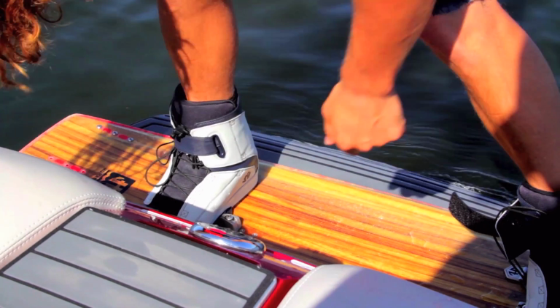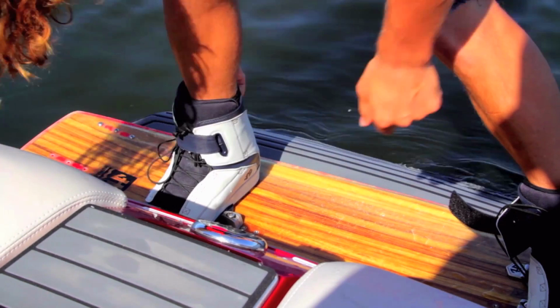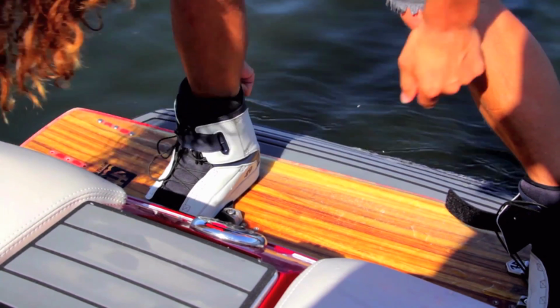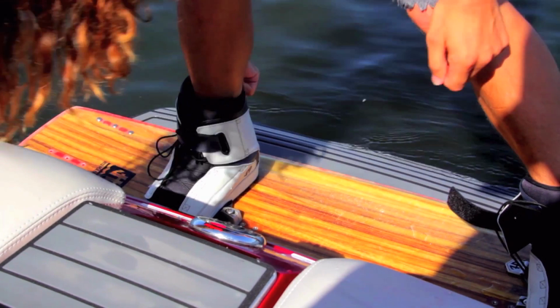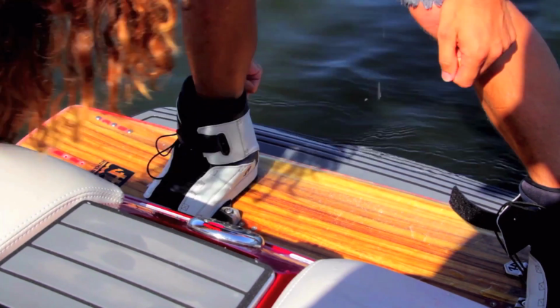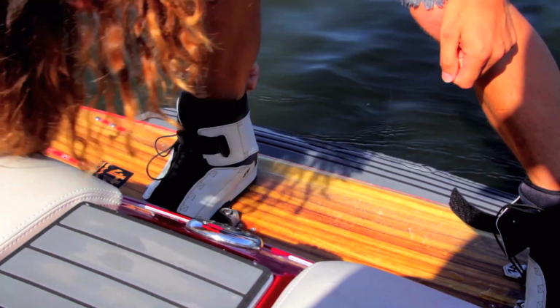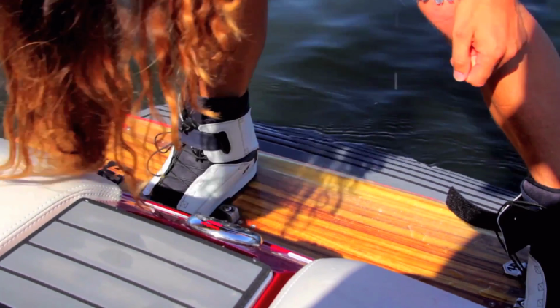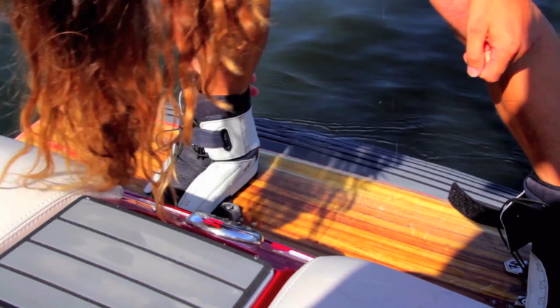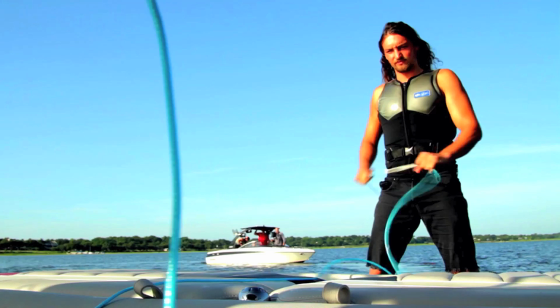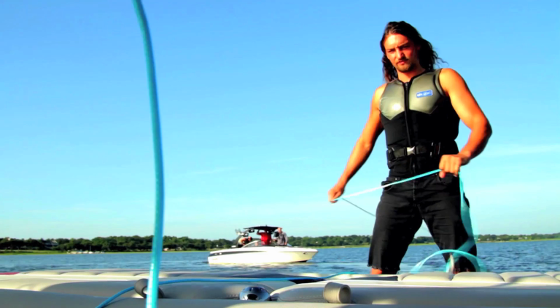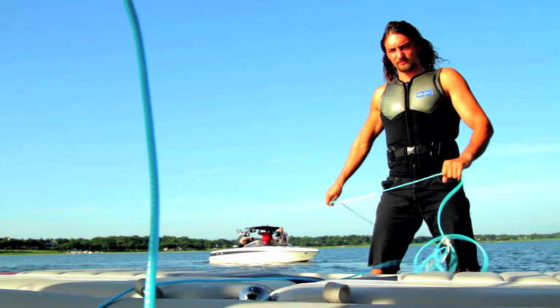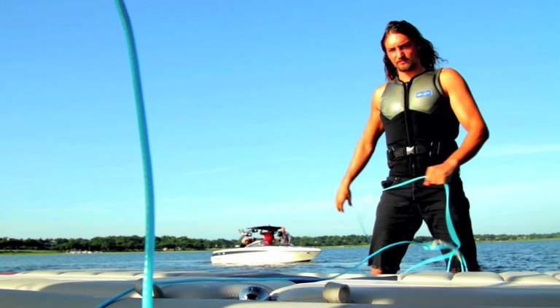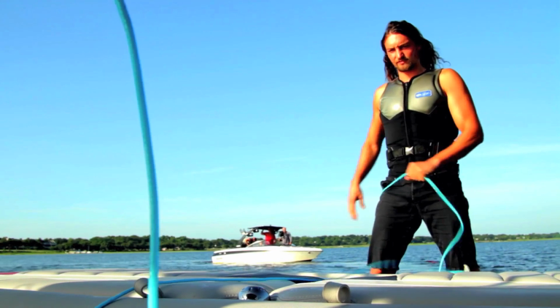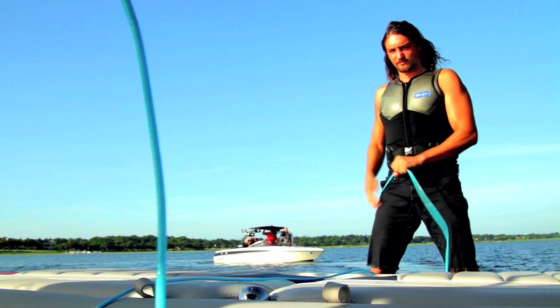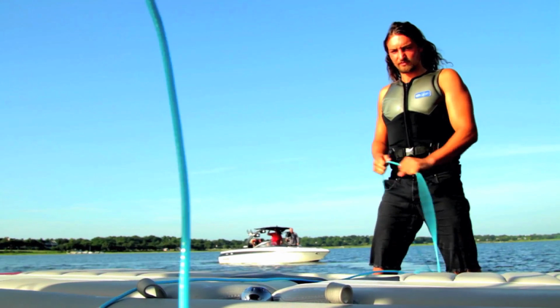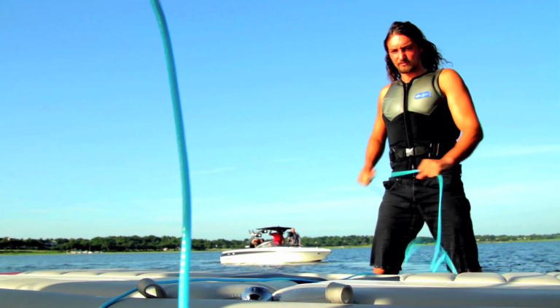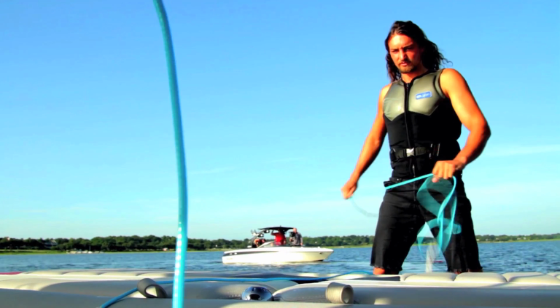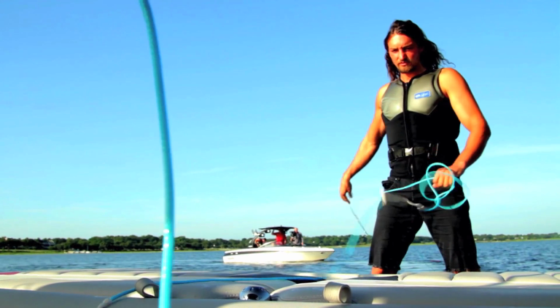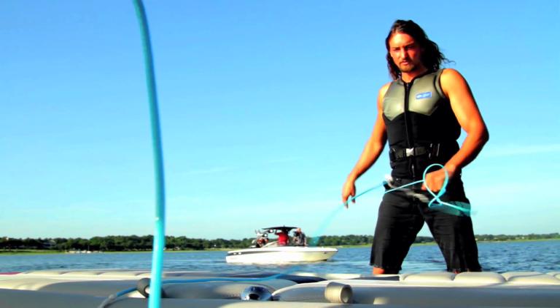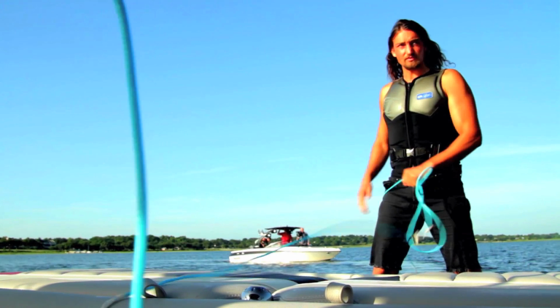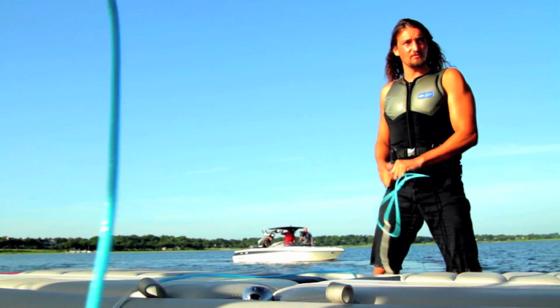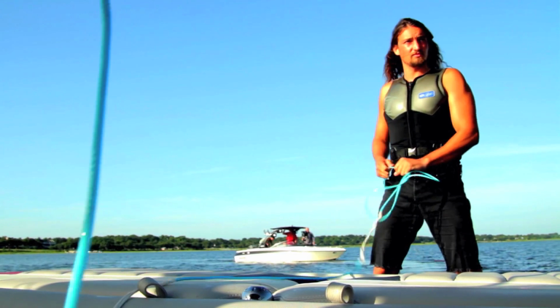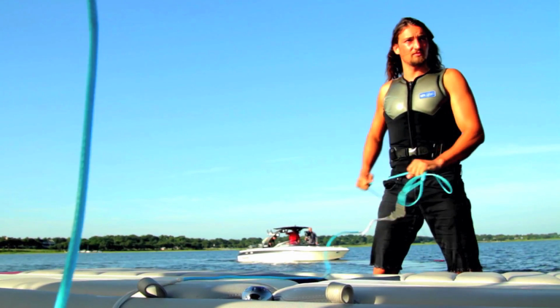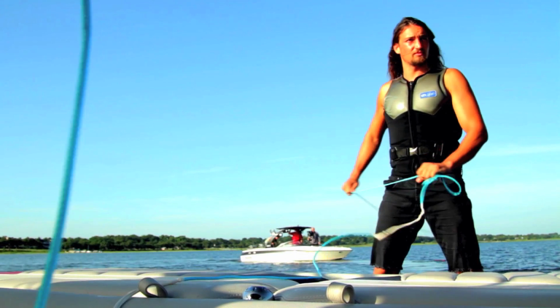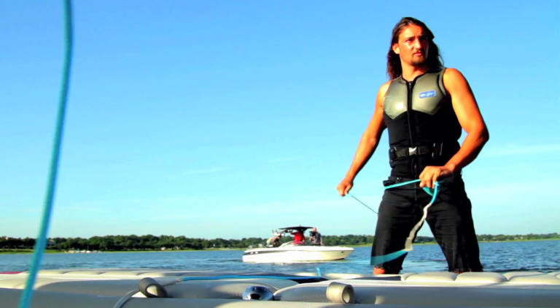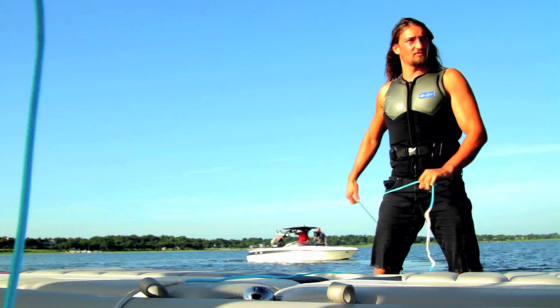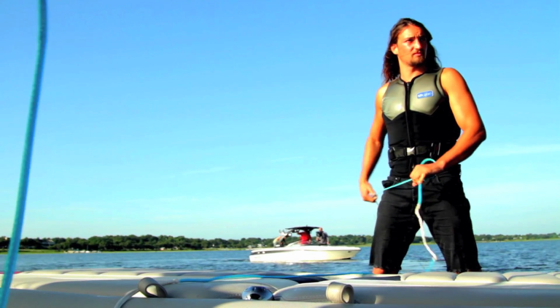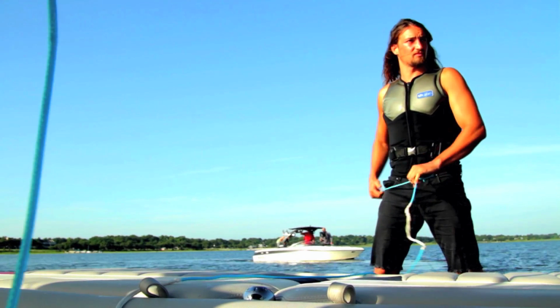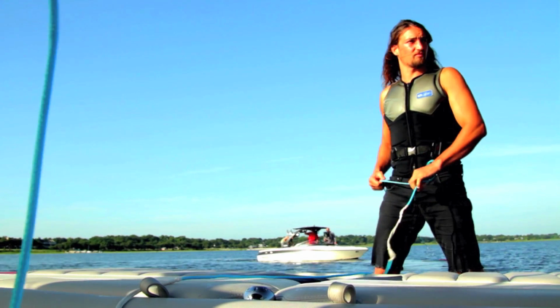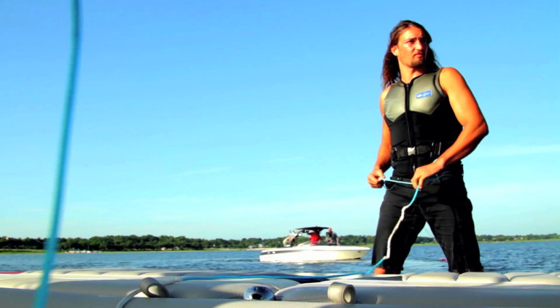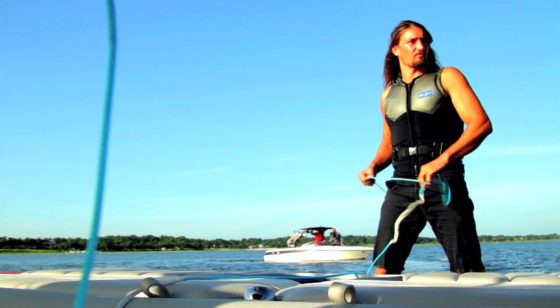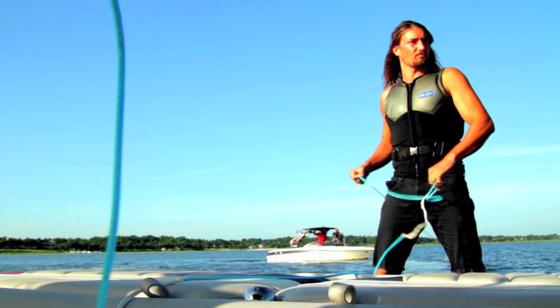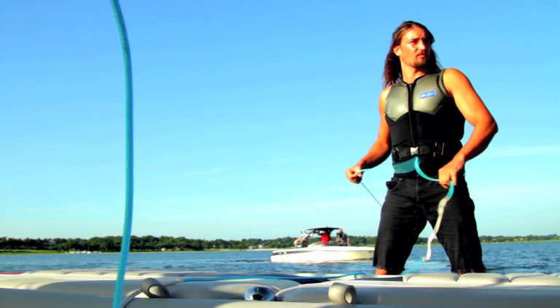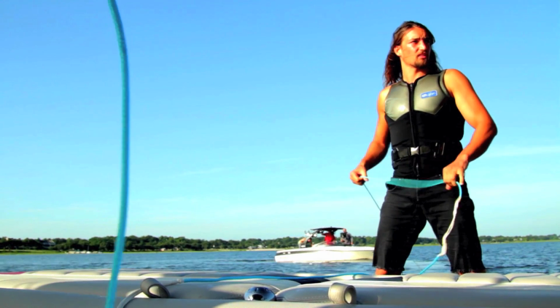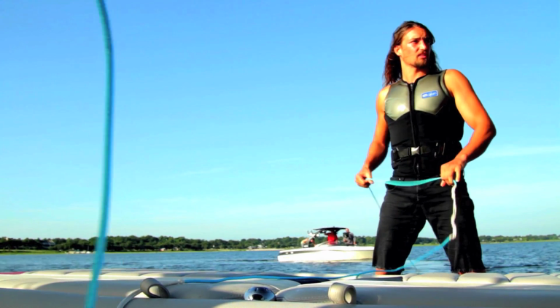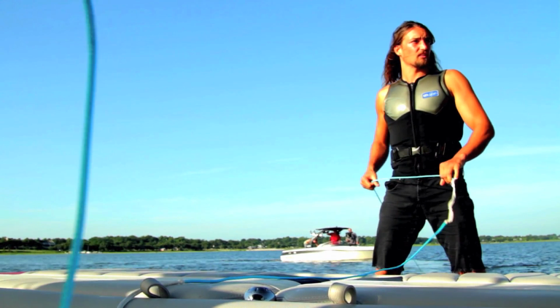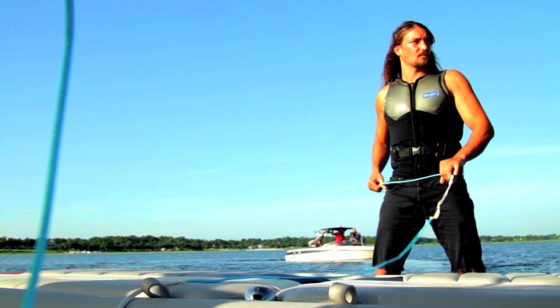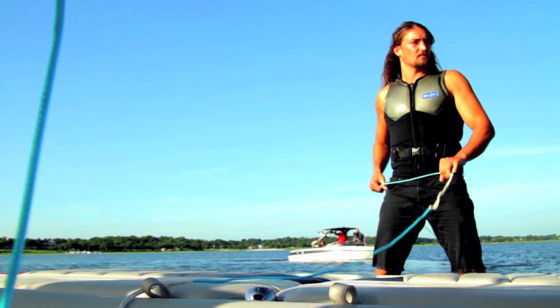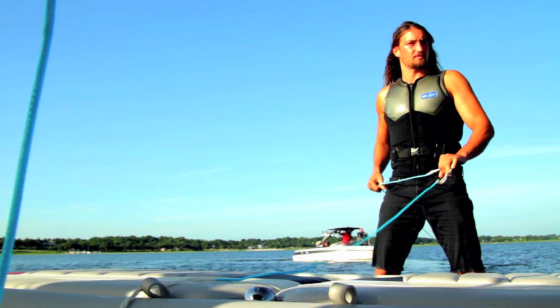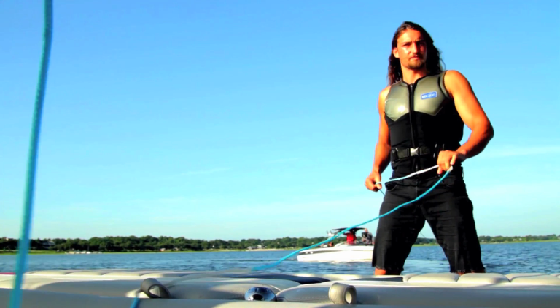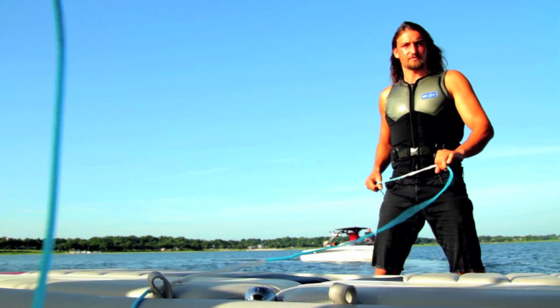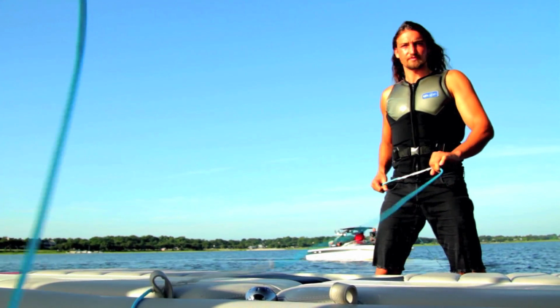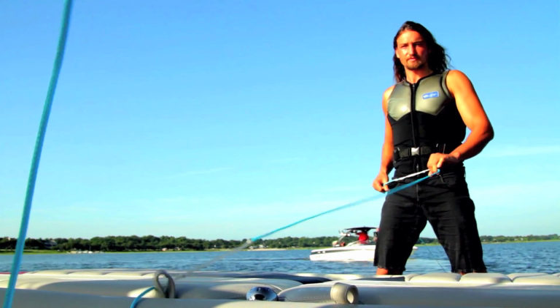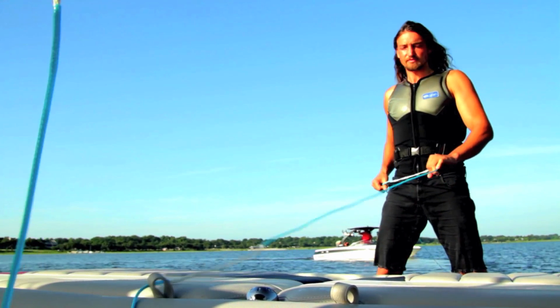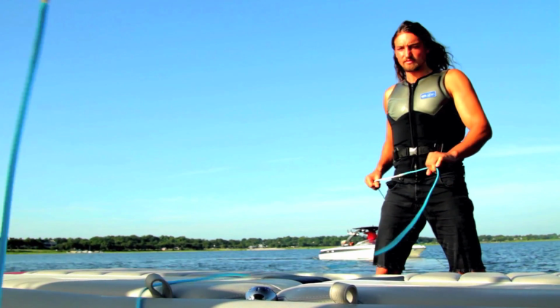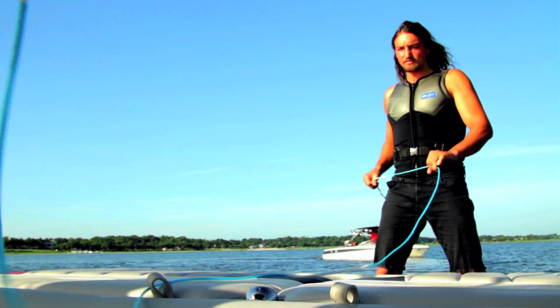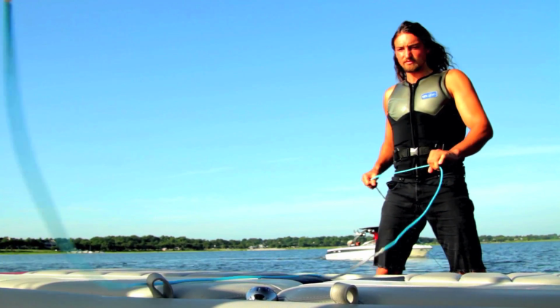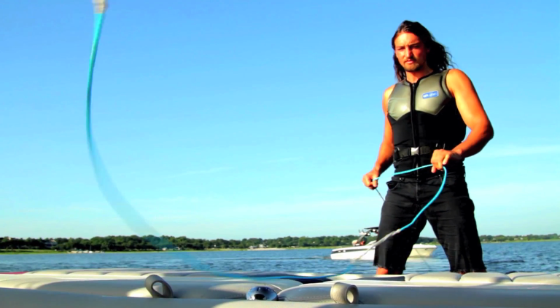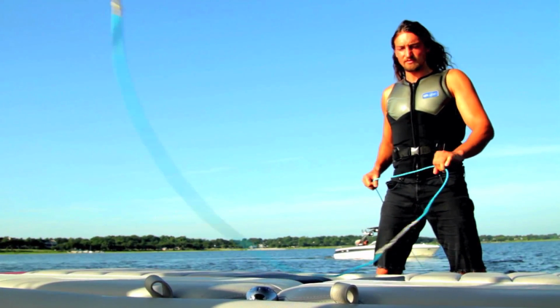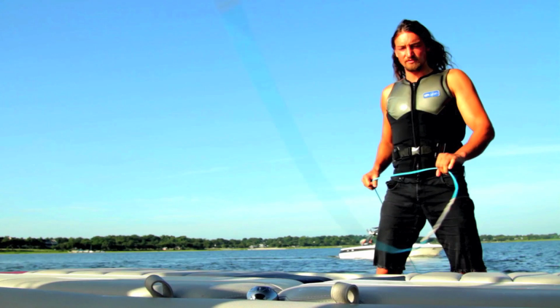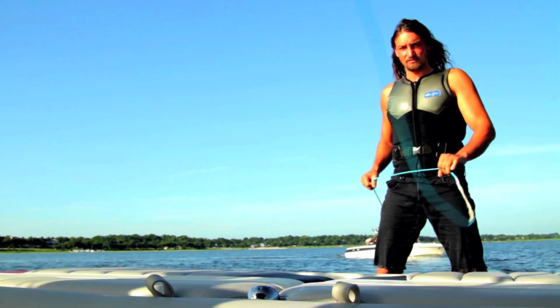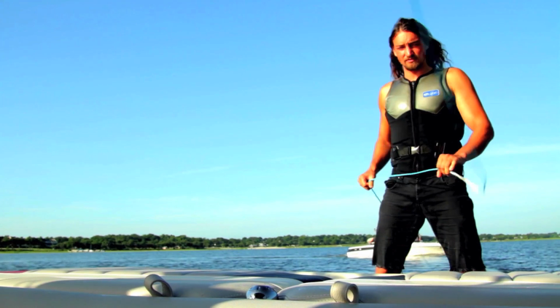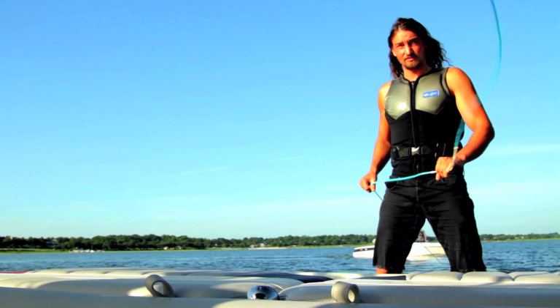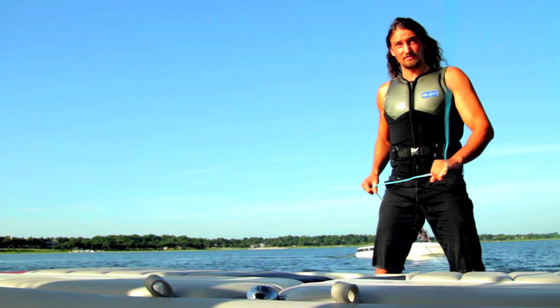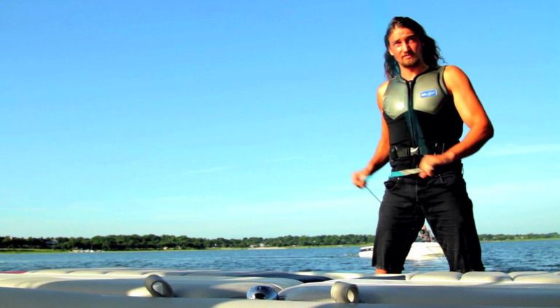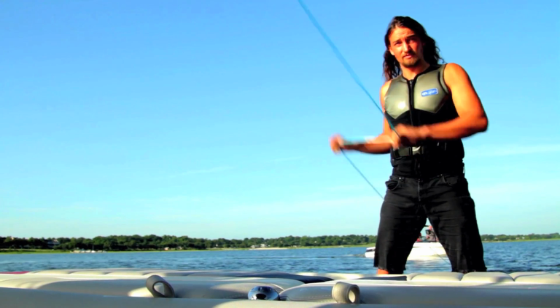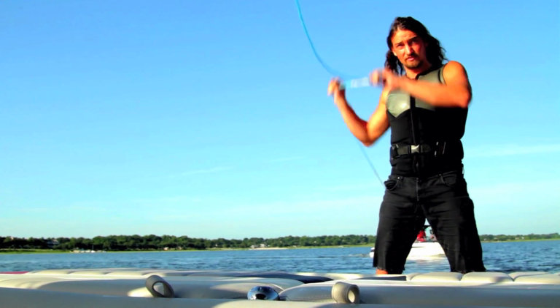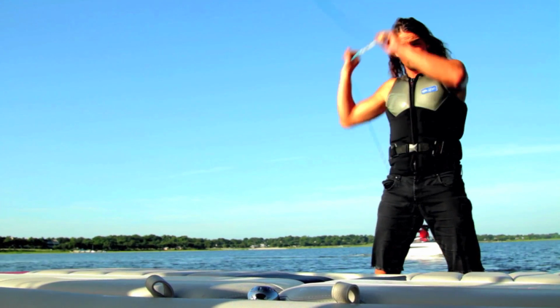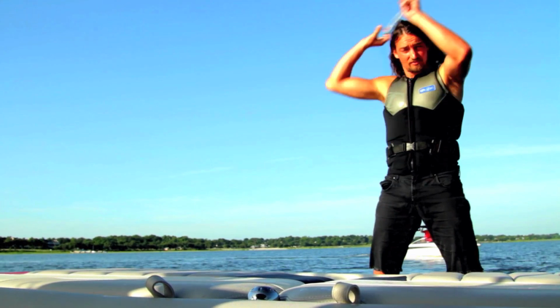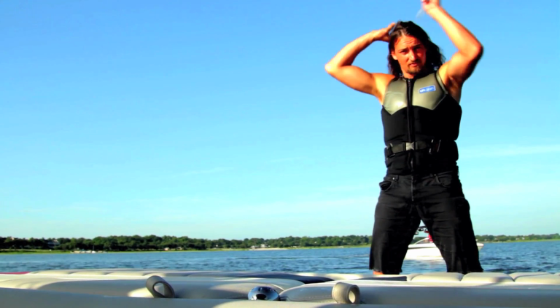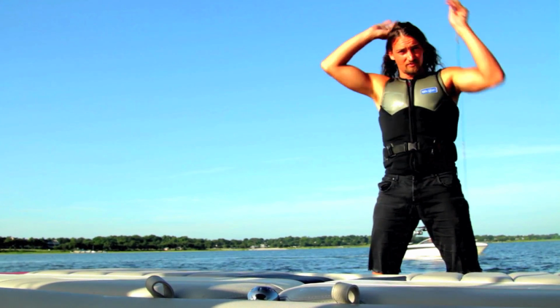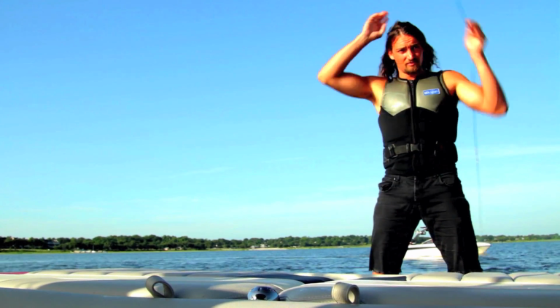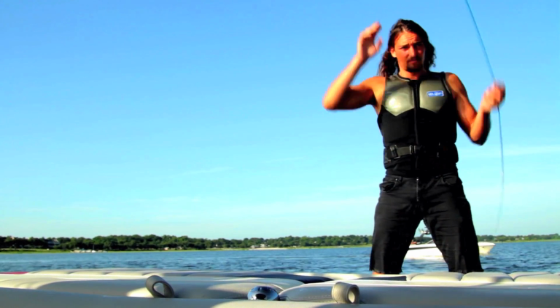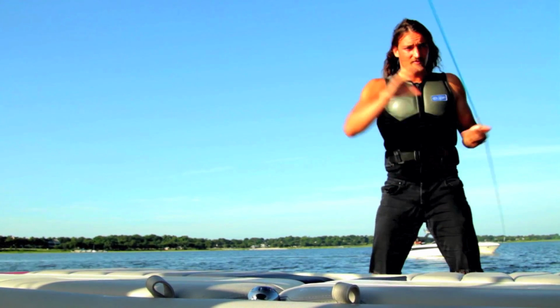Hey, I'm Chris O'Shea. I've been a pro wakeboarder for the last 10 years, and this is my first pro model with Humanoid Wakeboards.